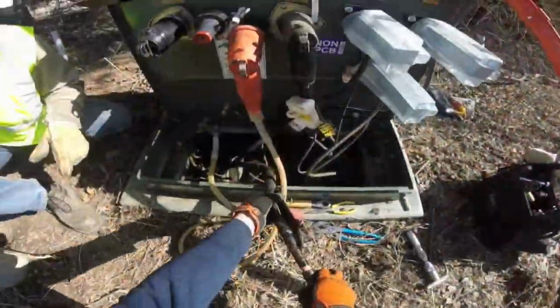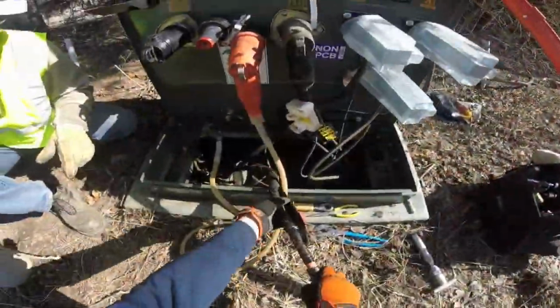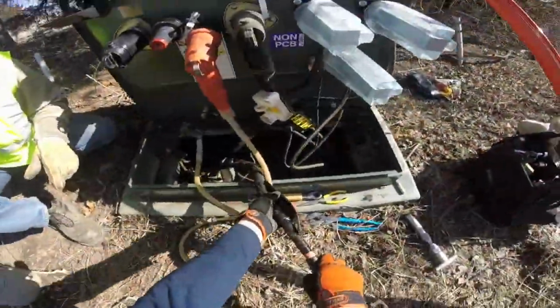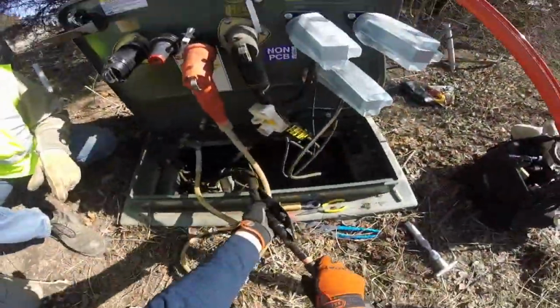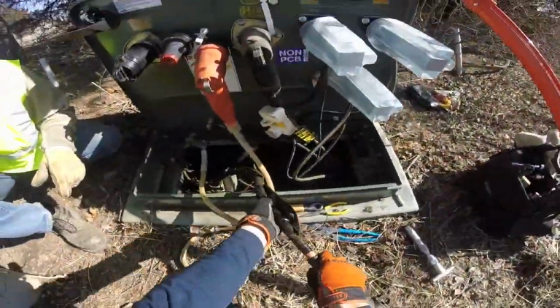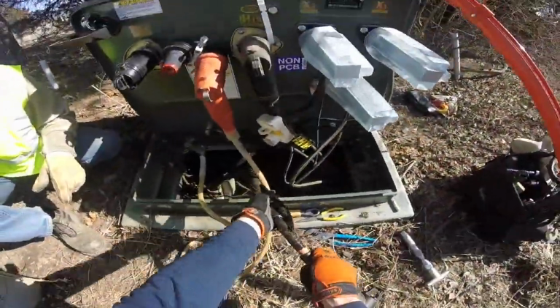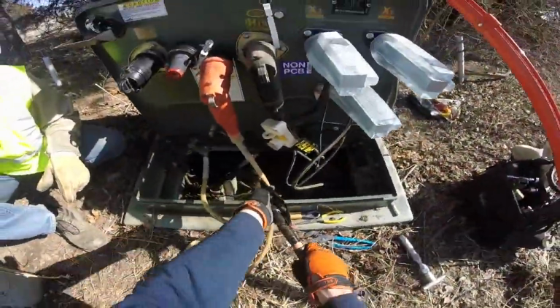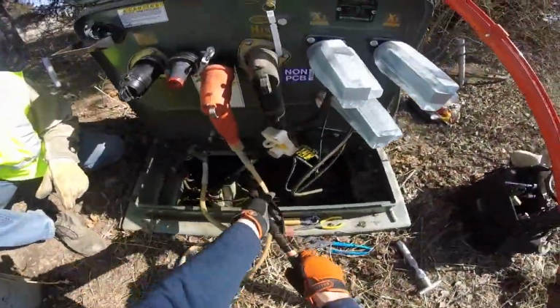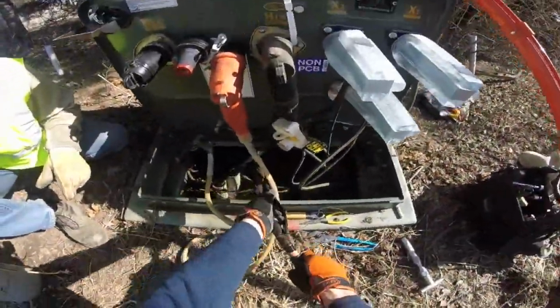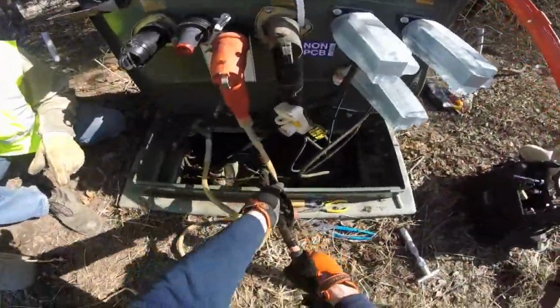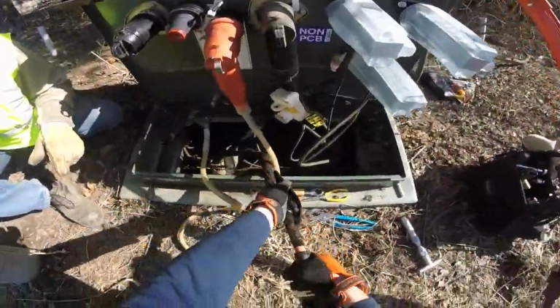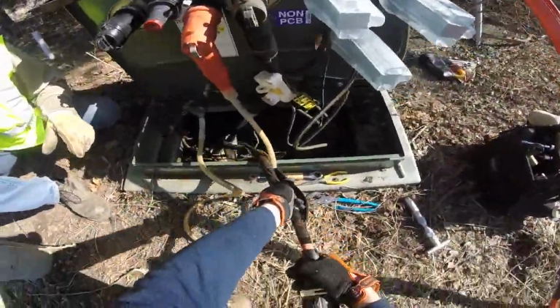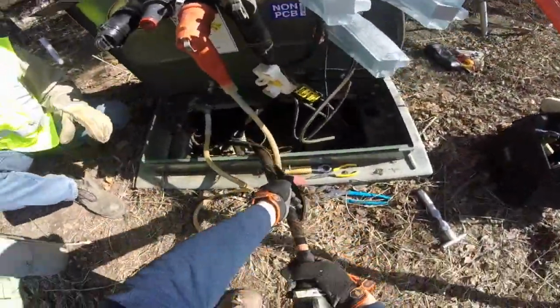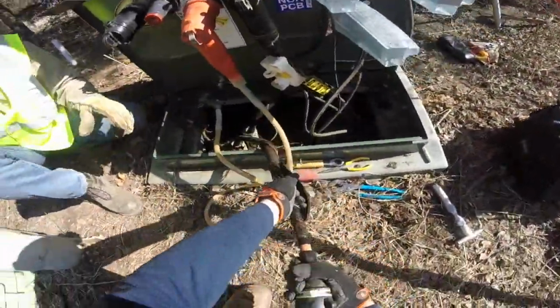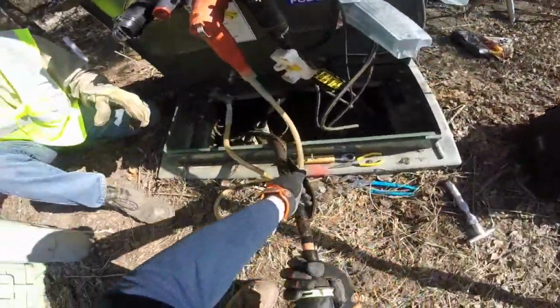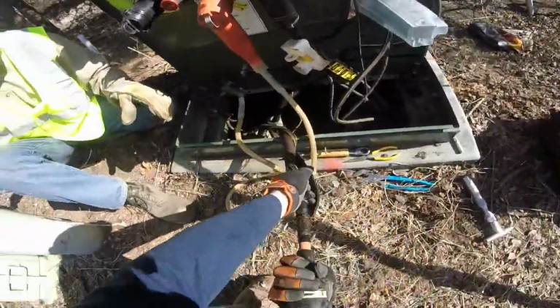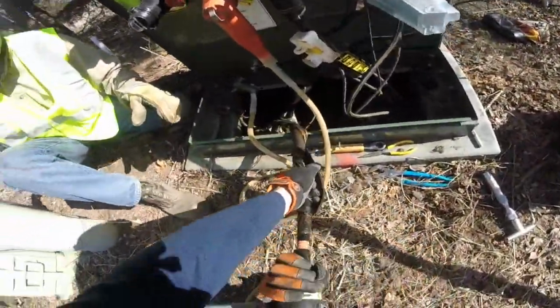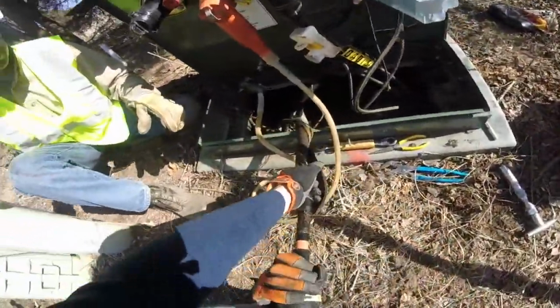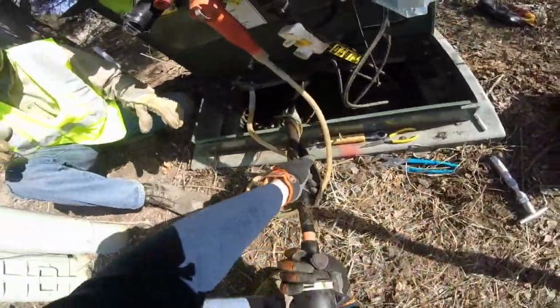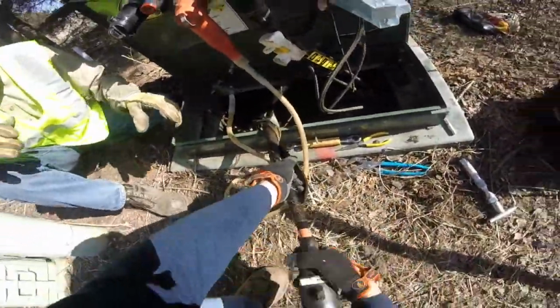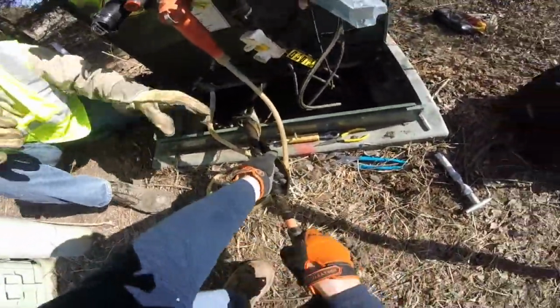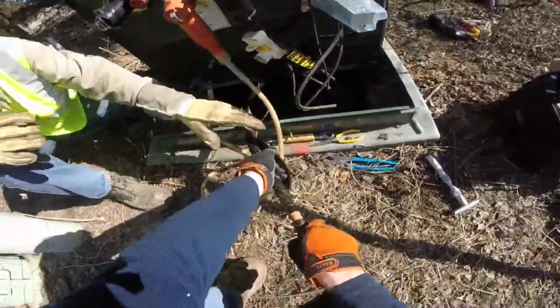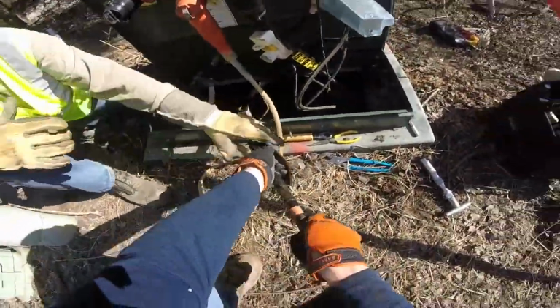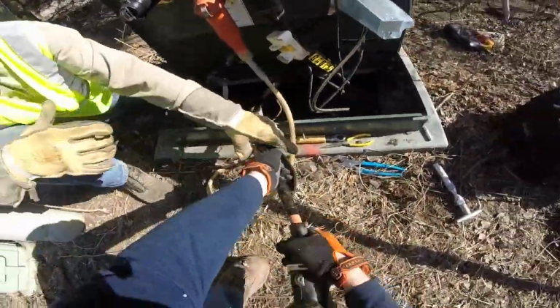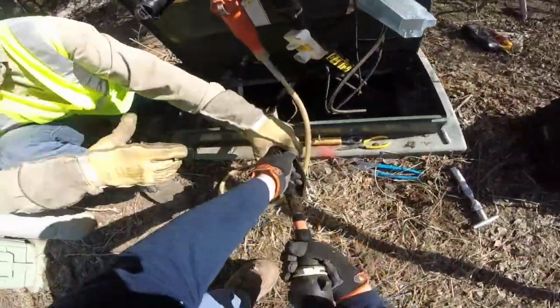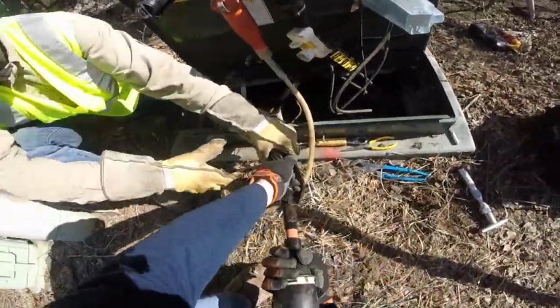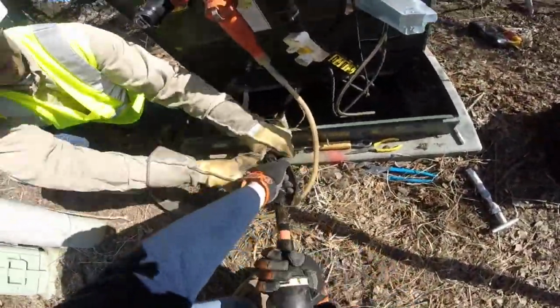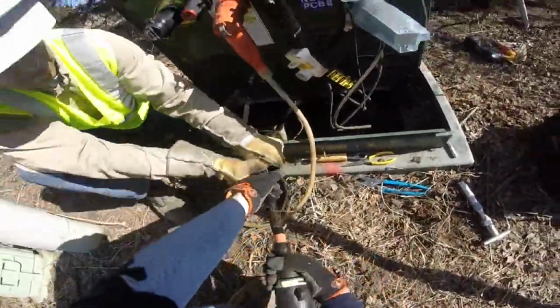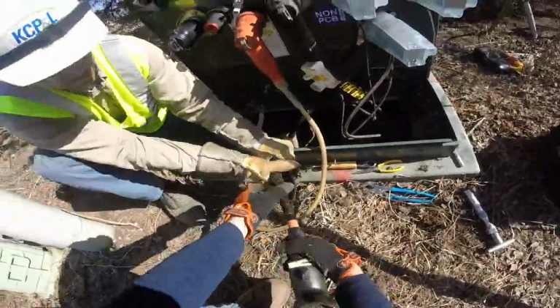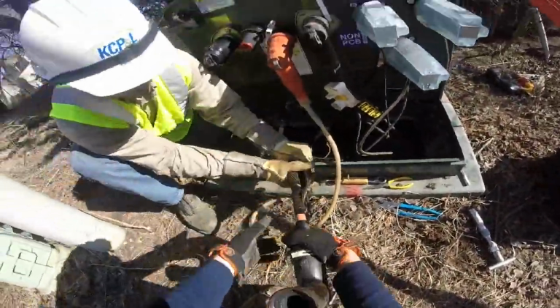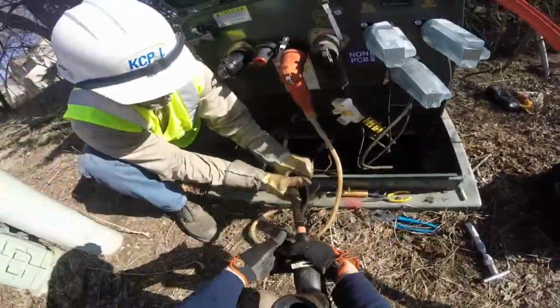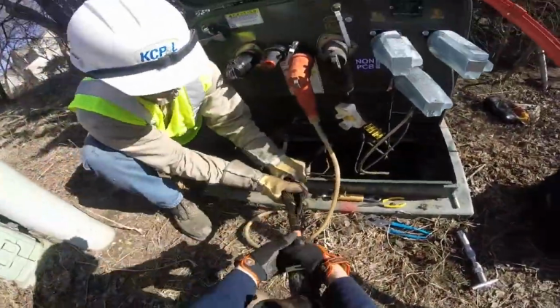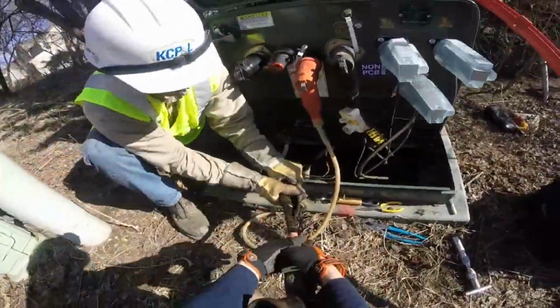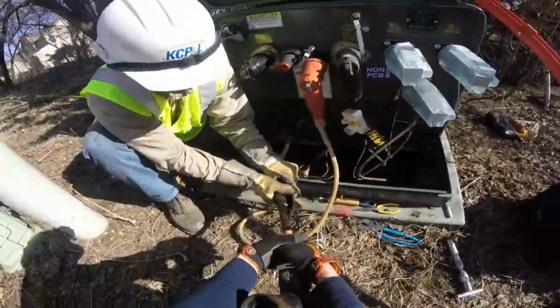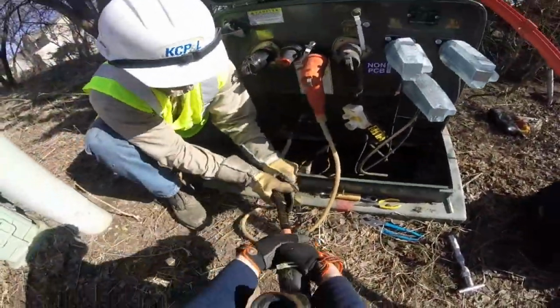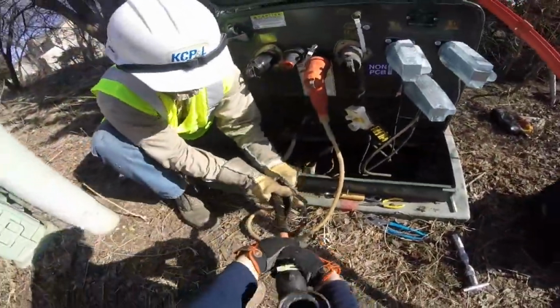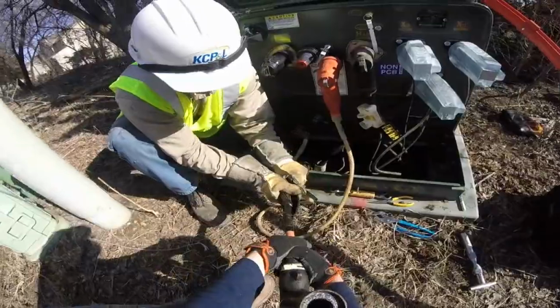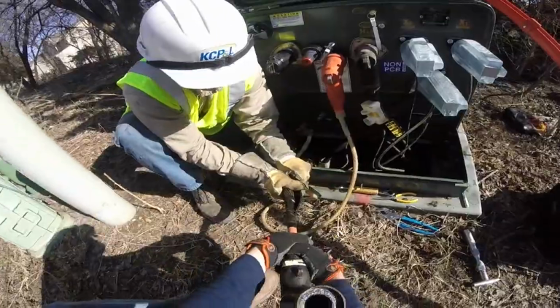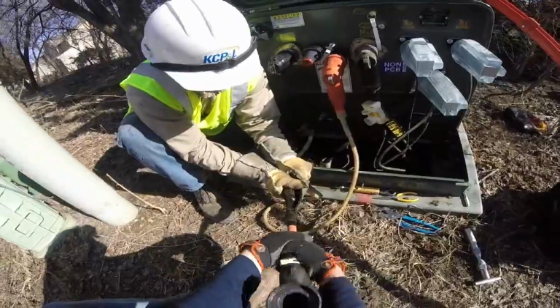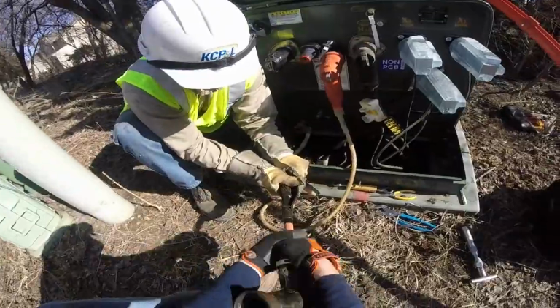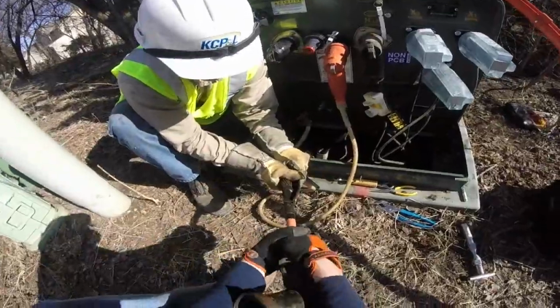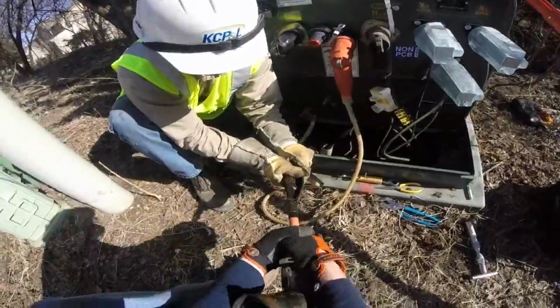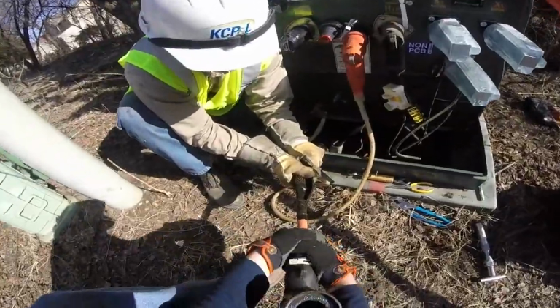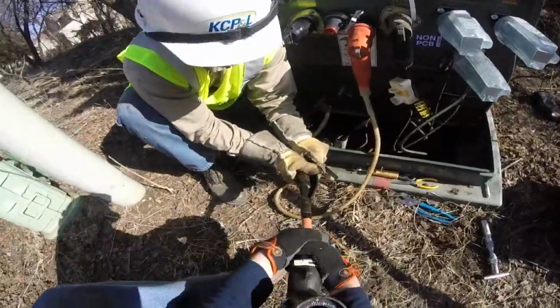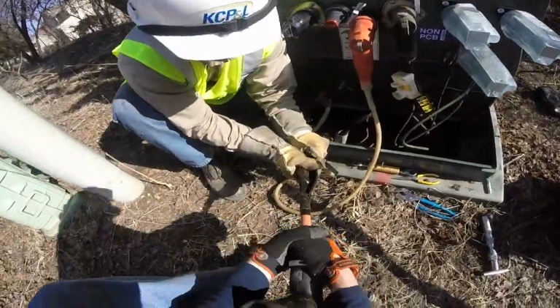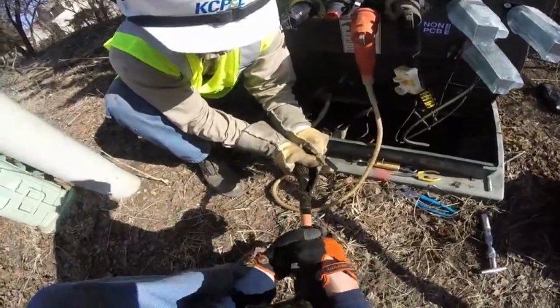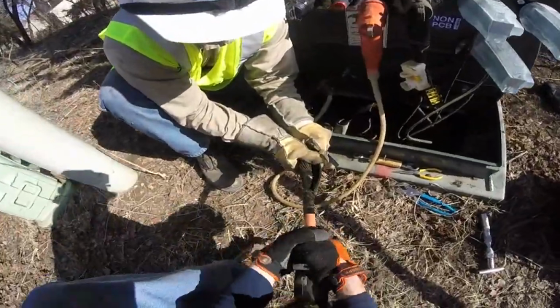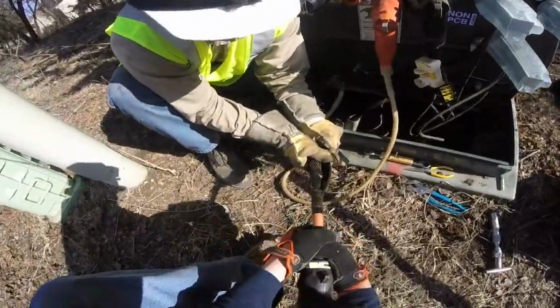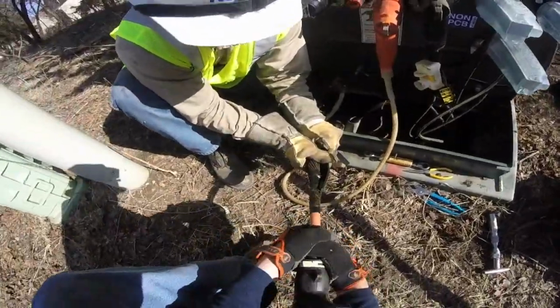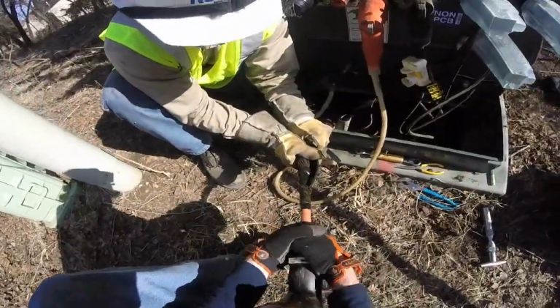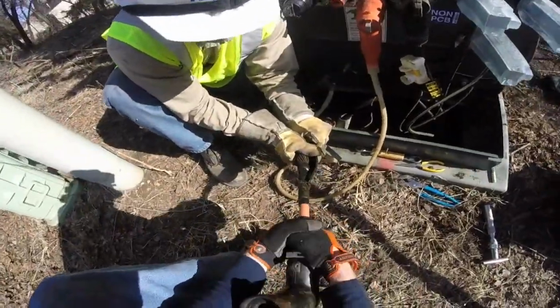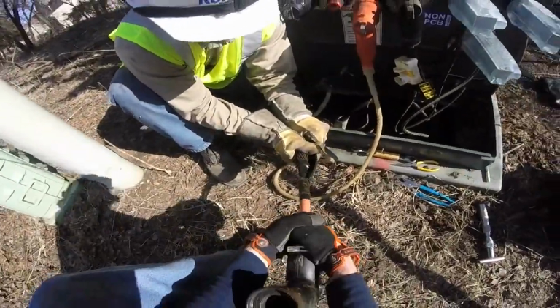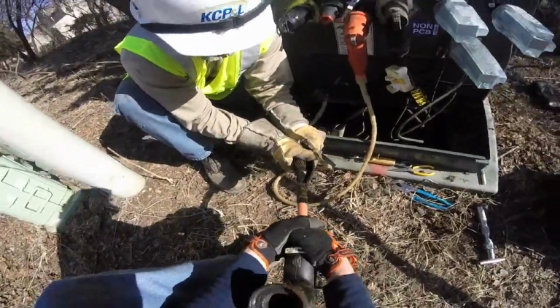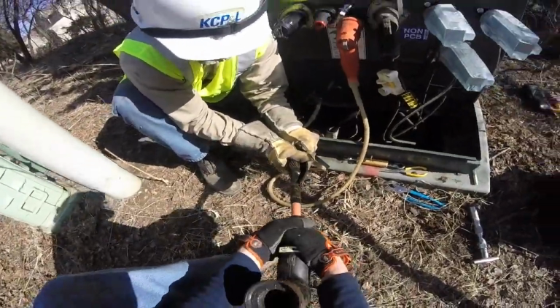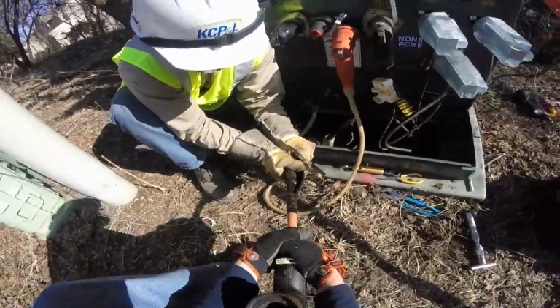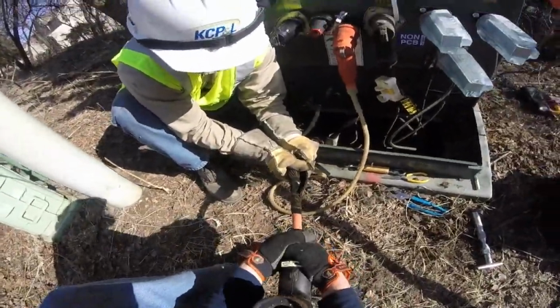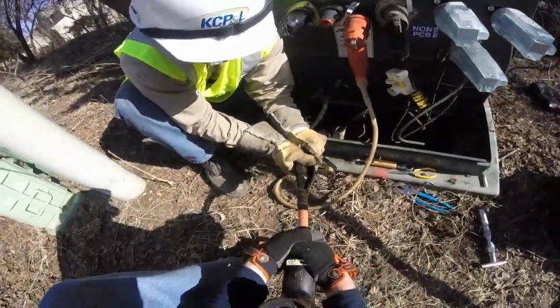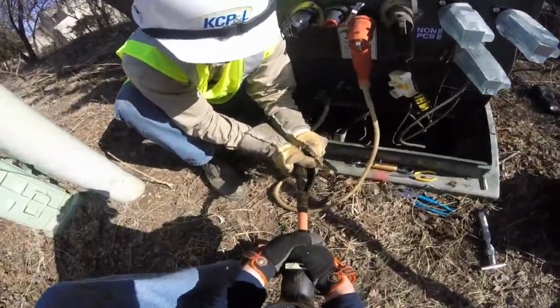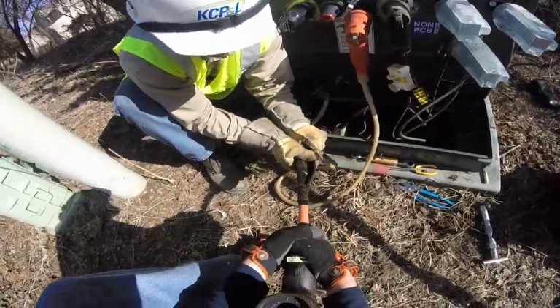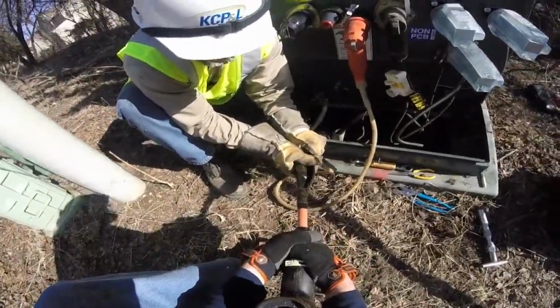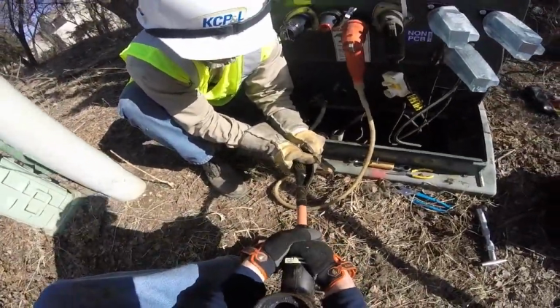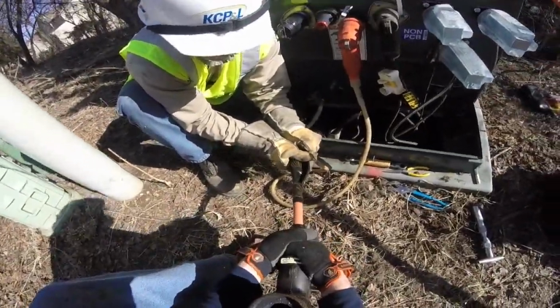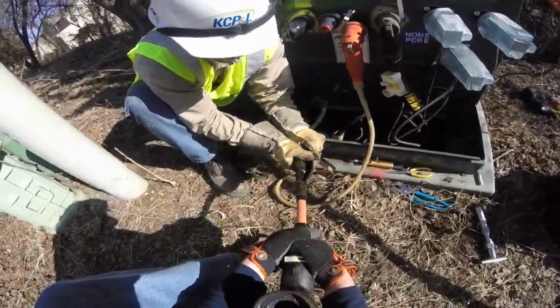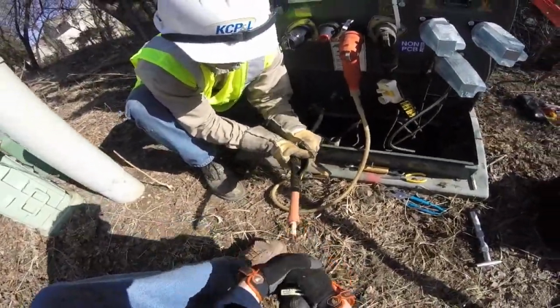You'll see them here now trying to get the old elbow off of that cable. Success!